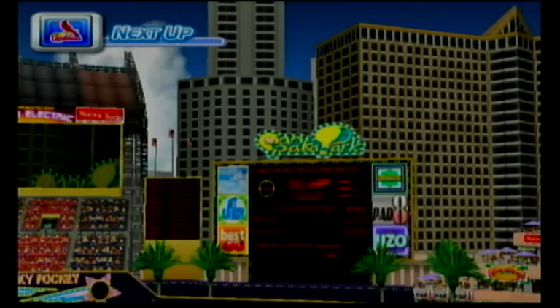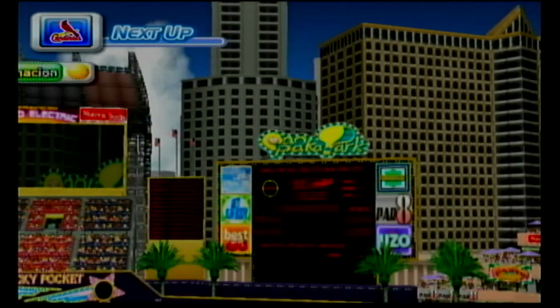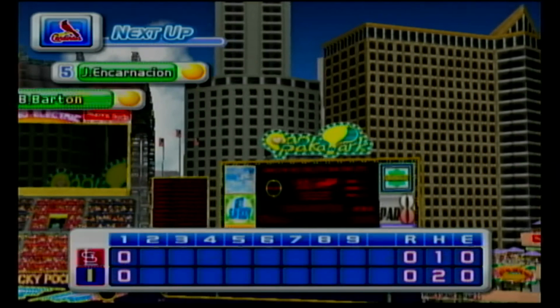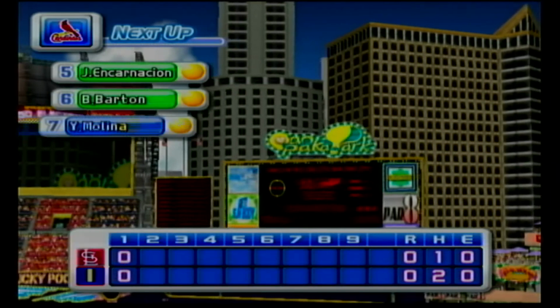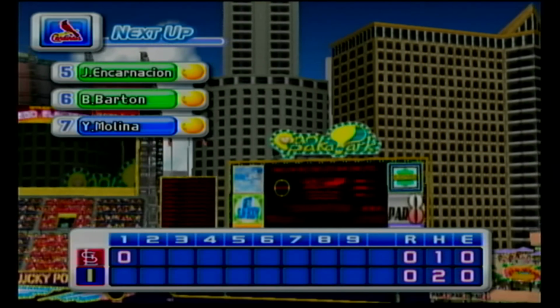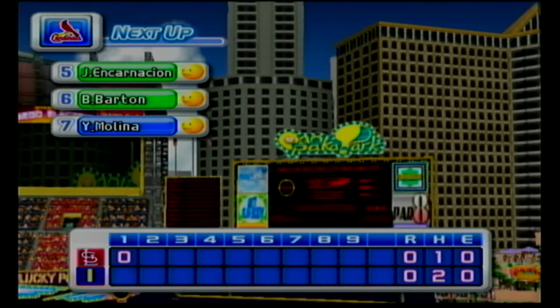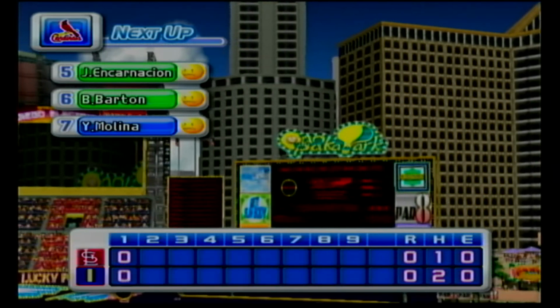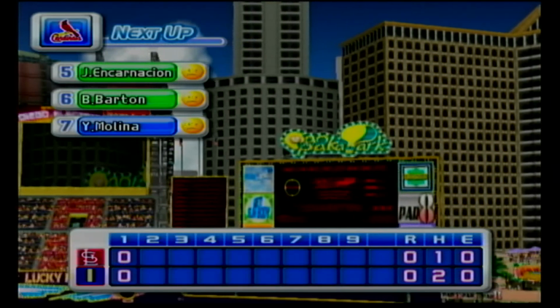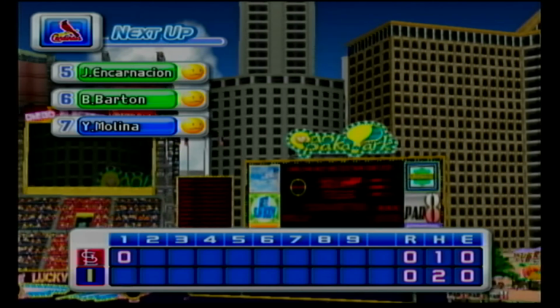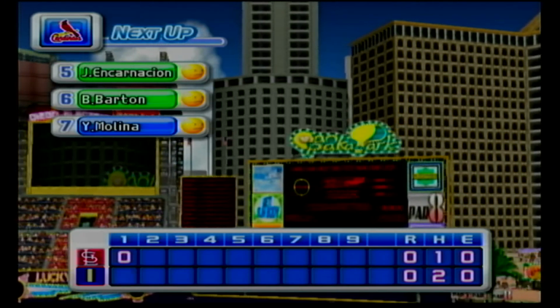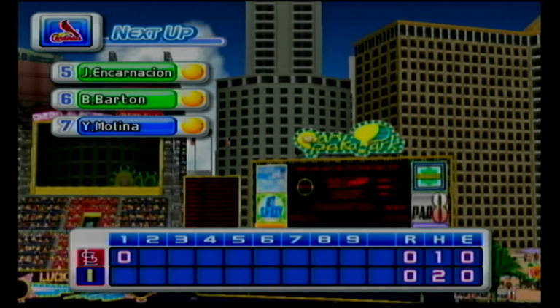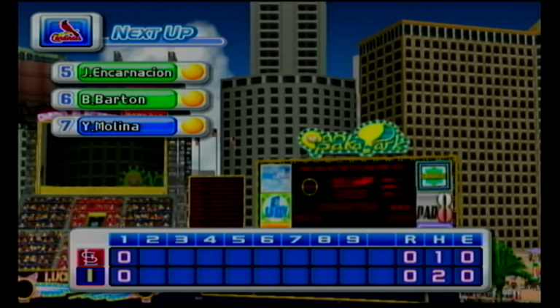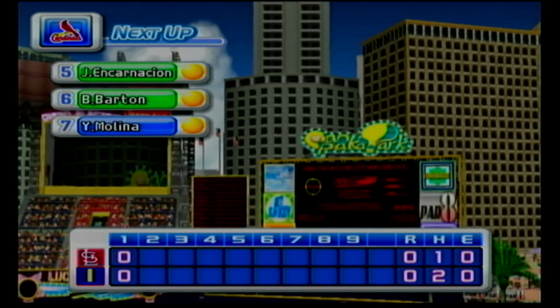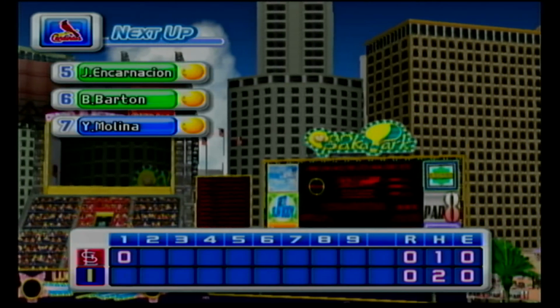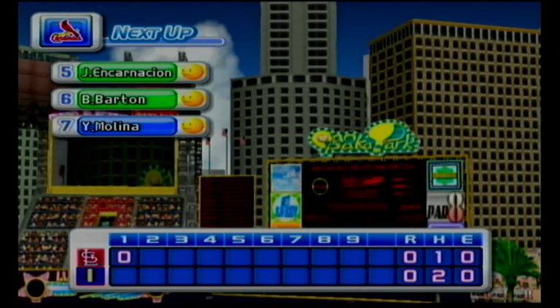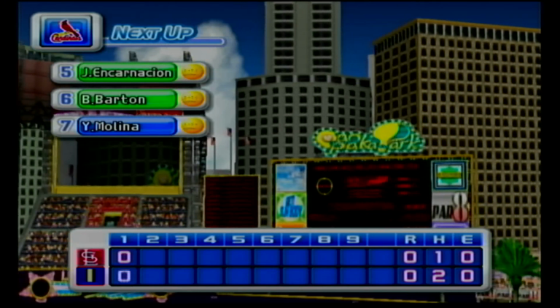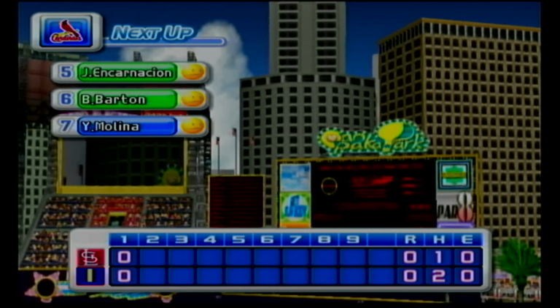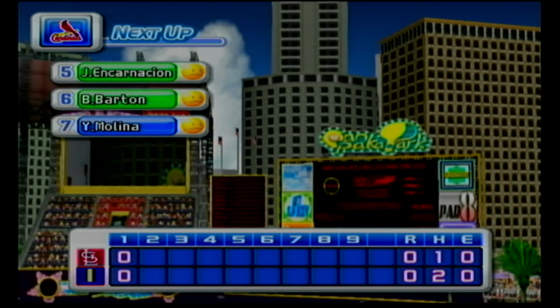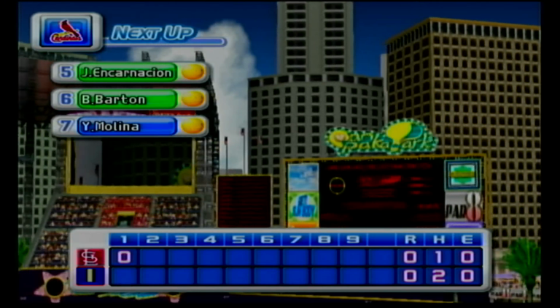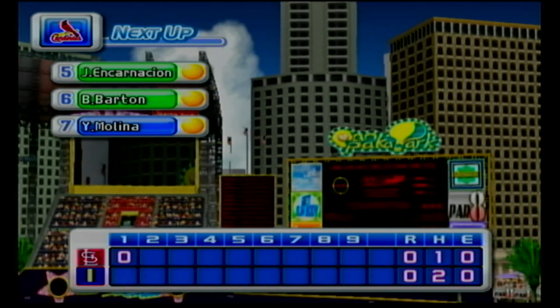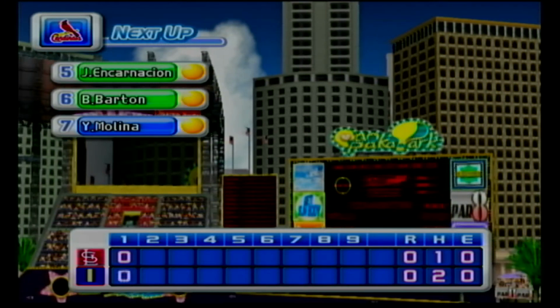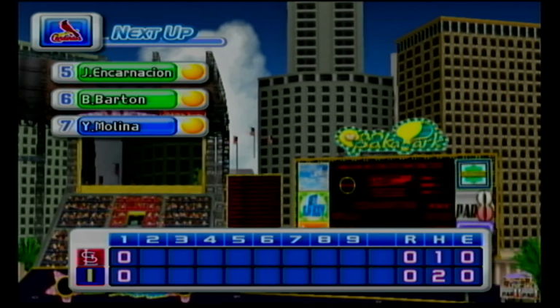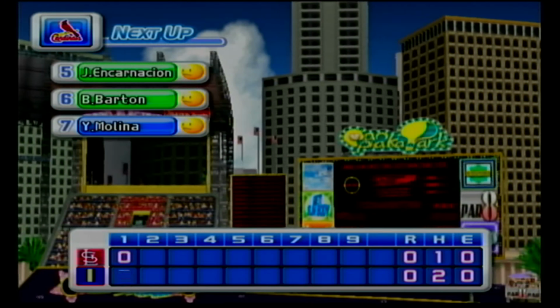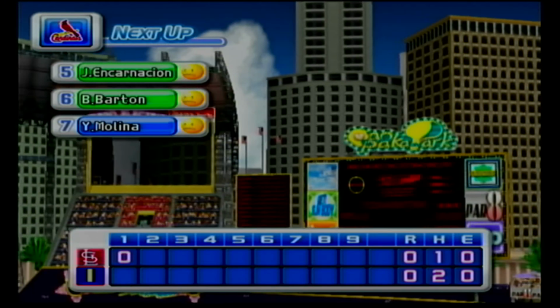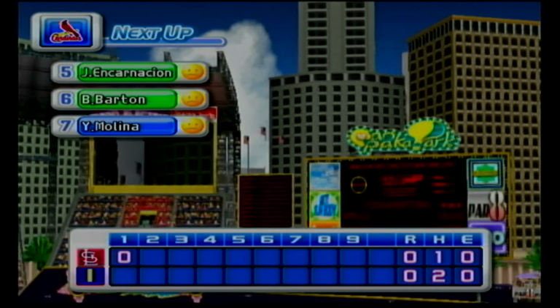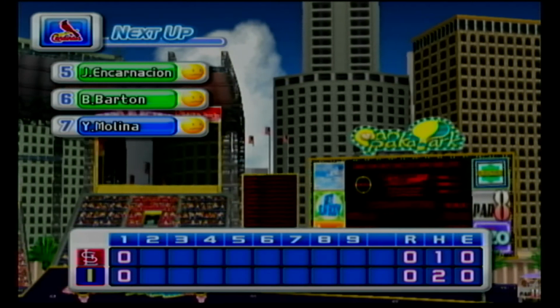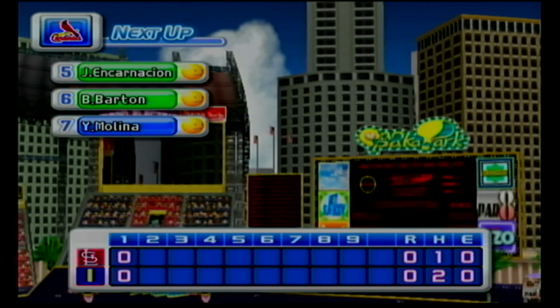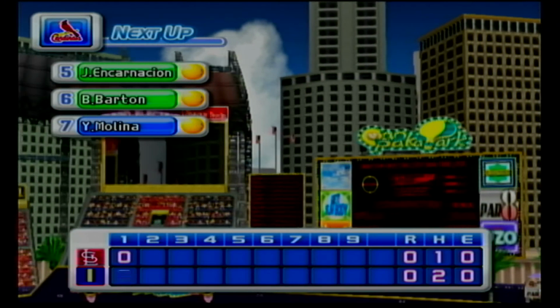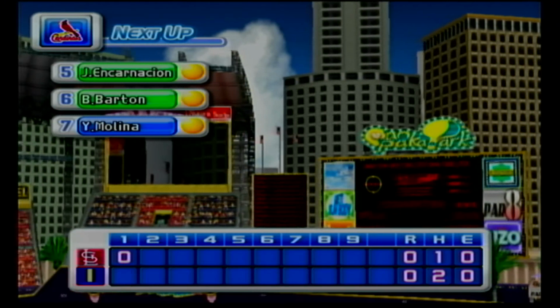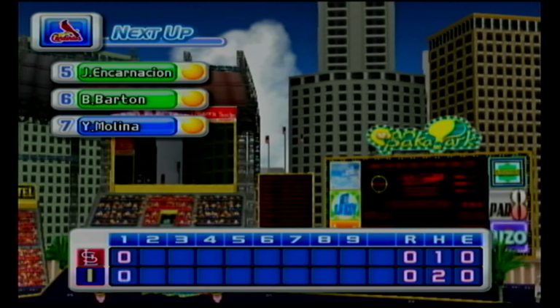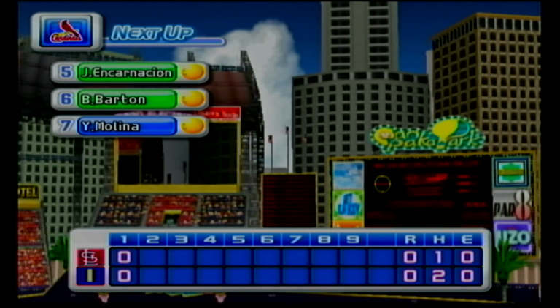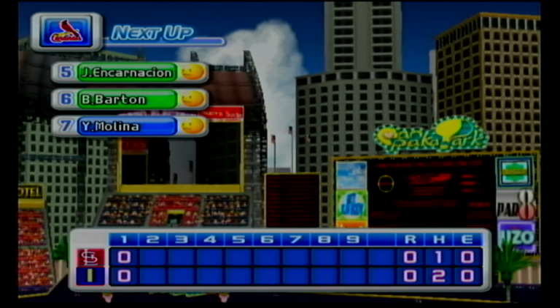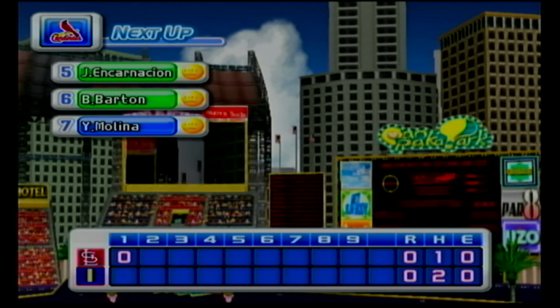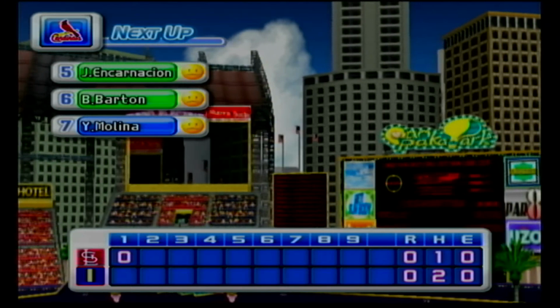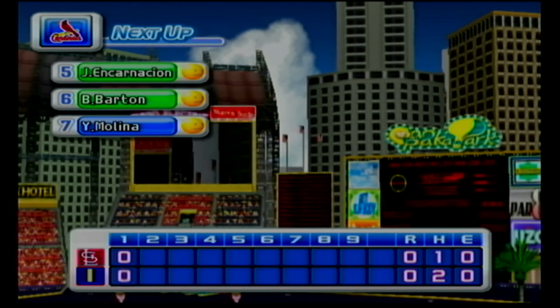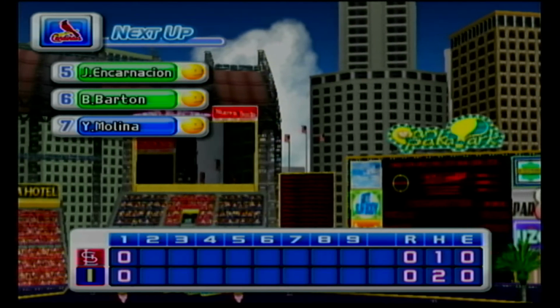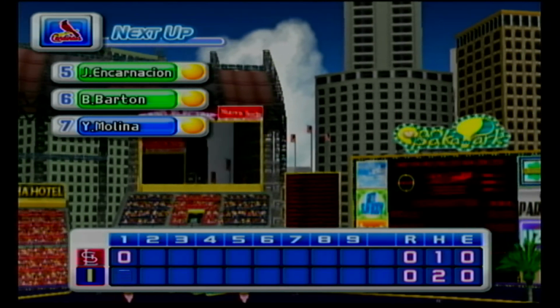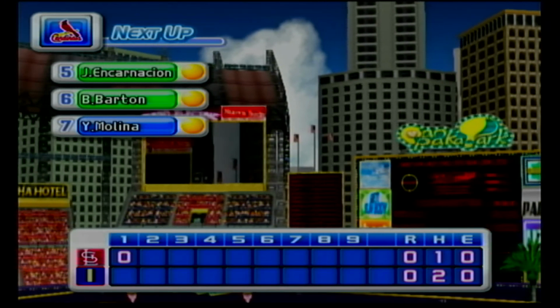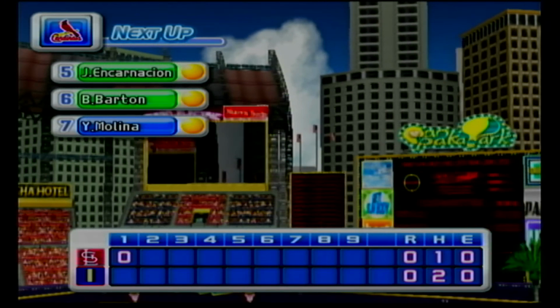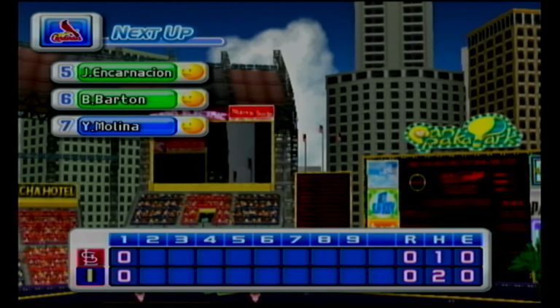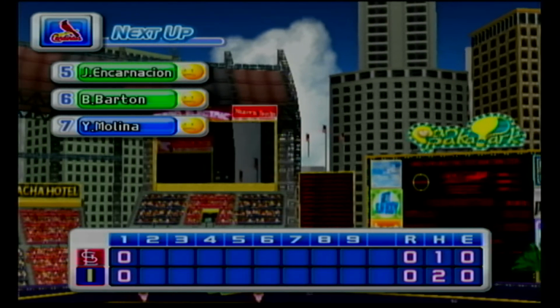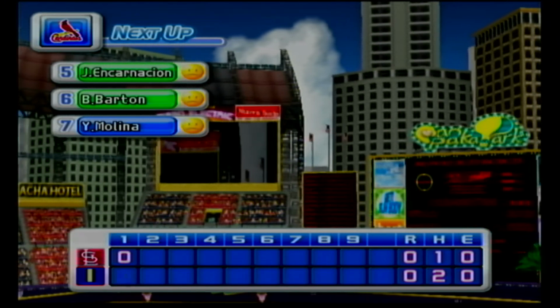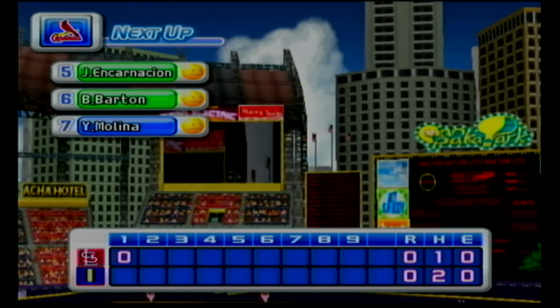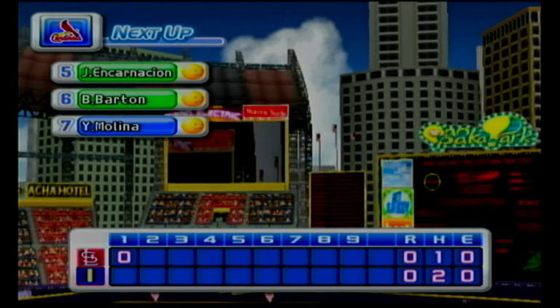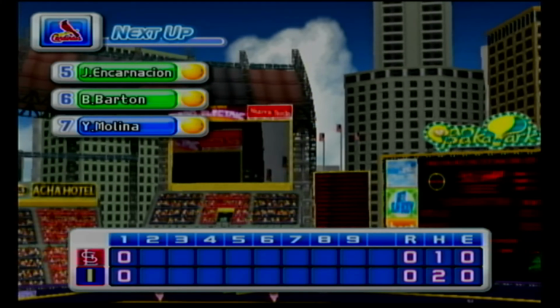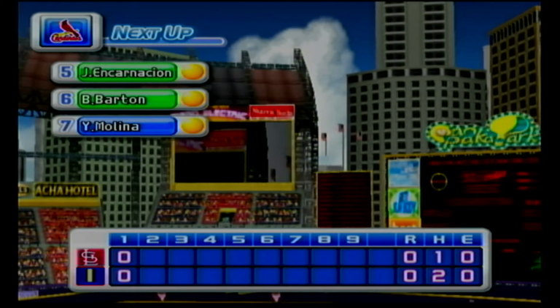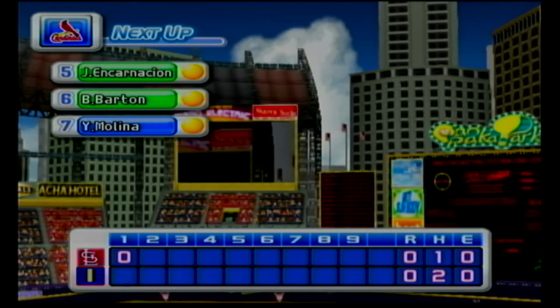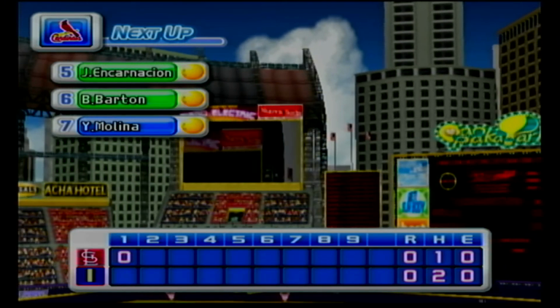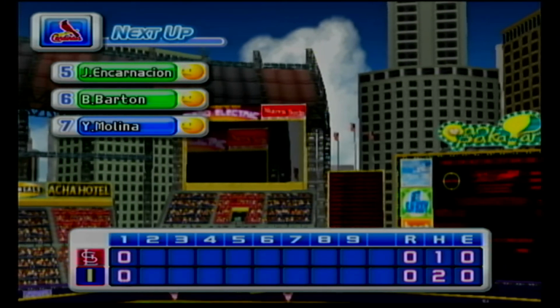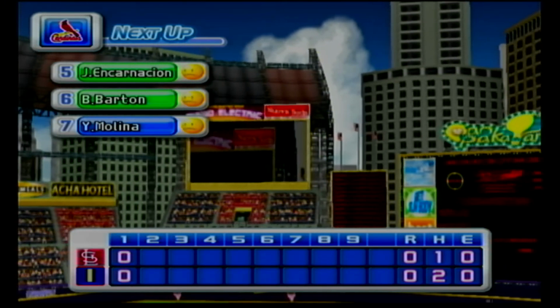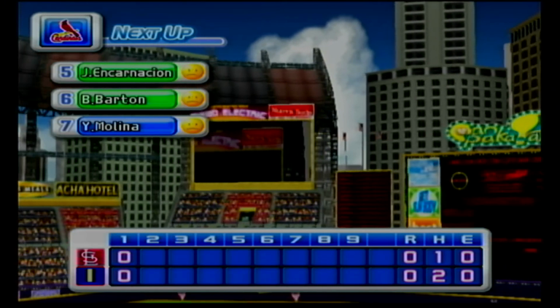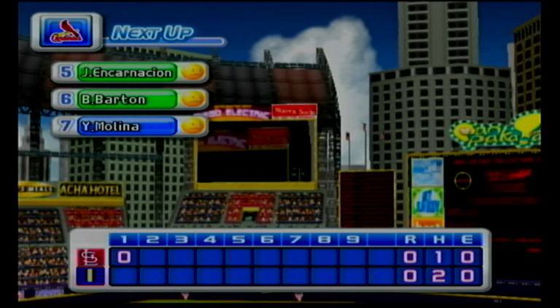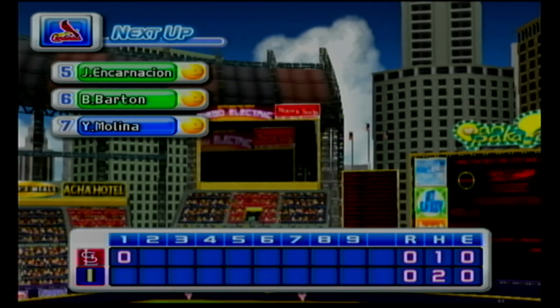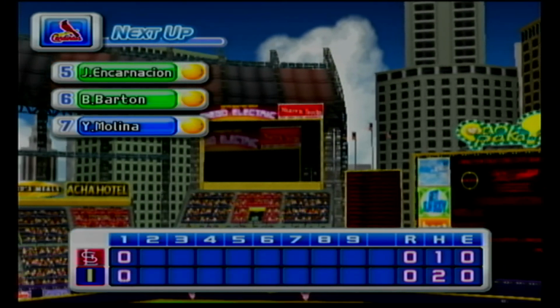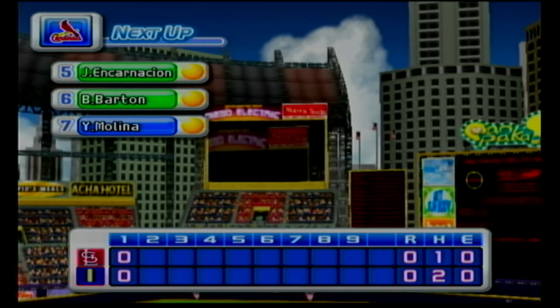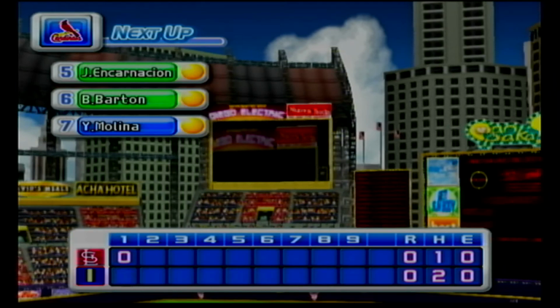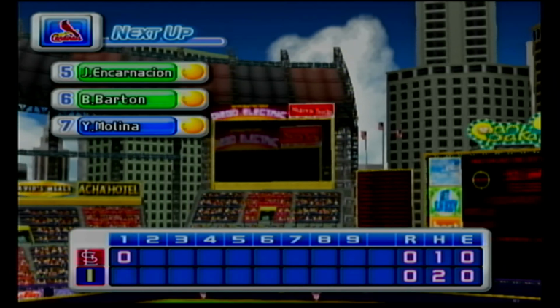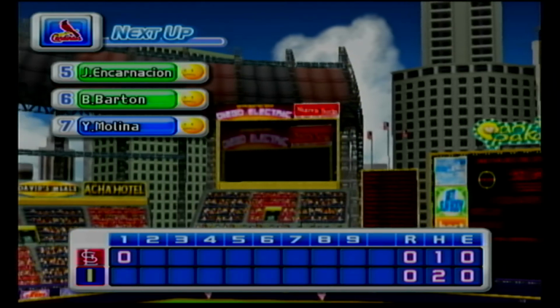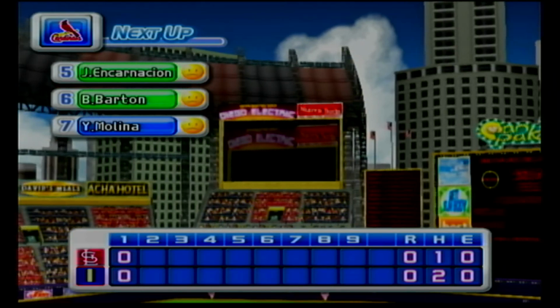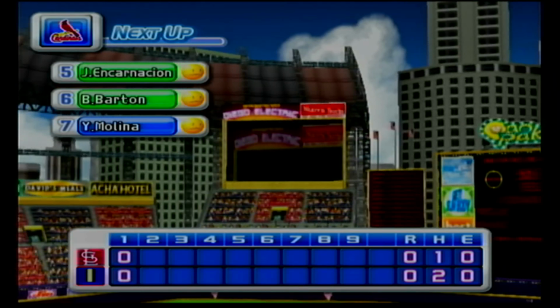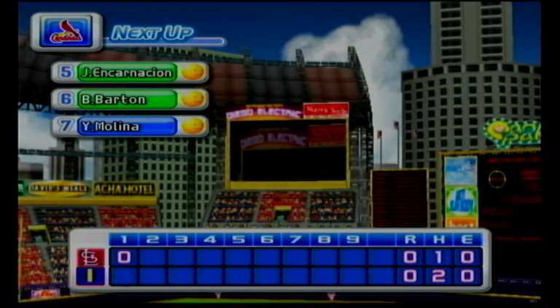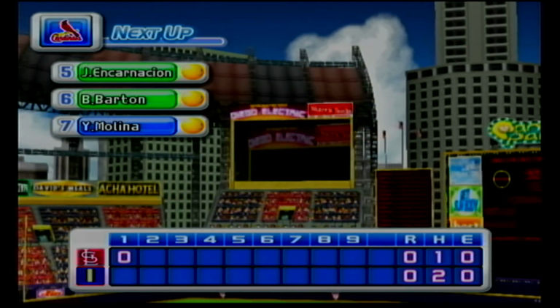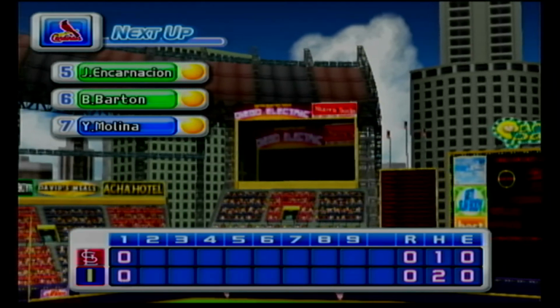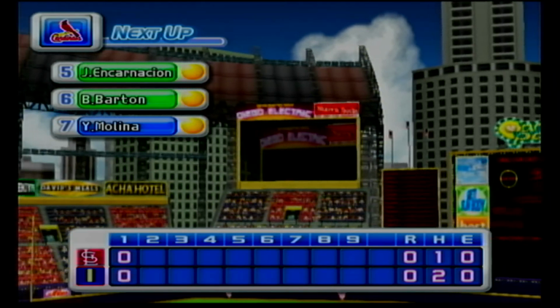Strike three. No runs, two hits, no errors, two men left on base. At the end of the first inning, Indianapolis zero, the Cardinals zero.